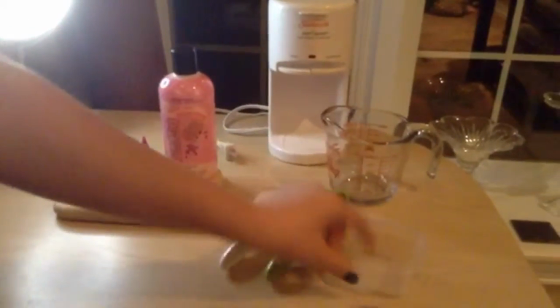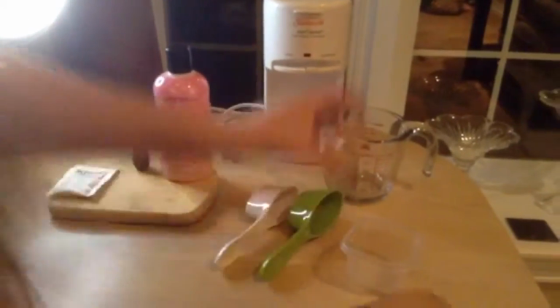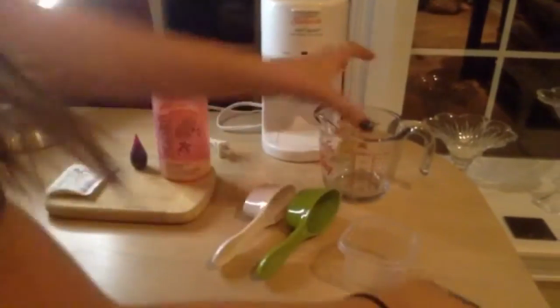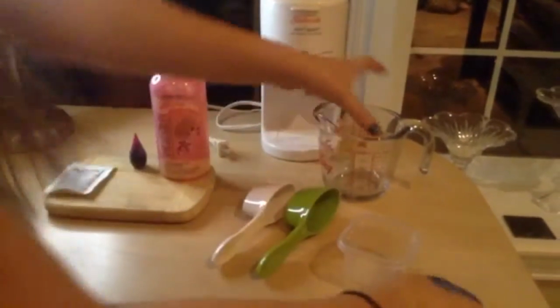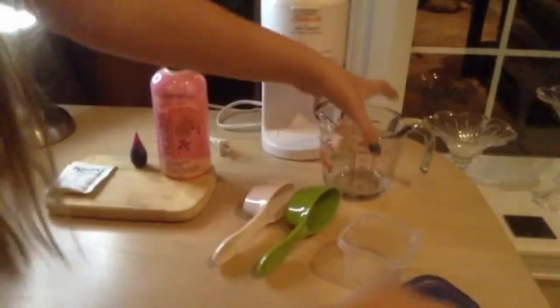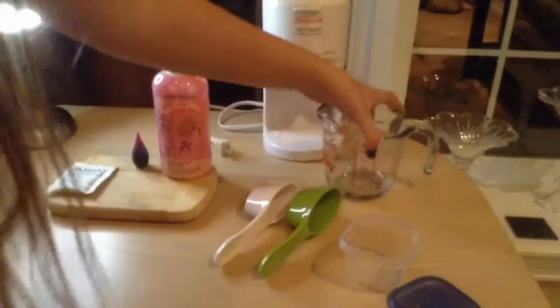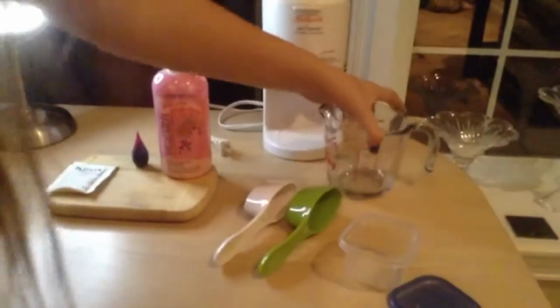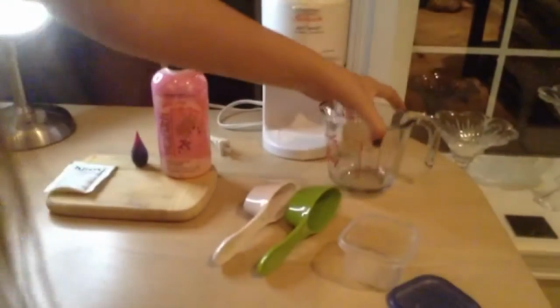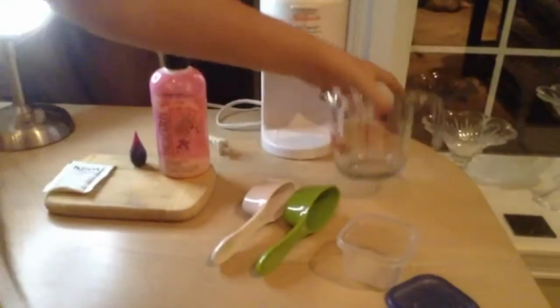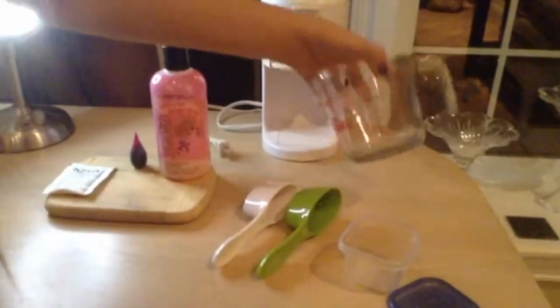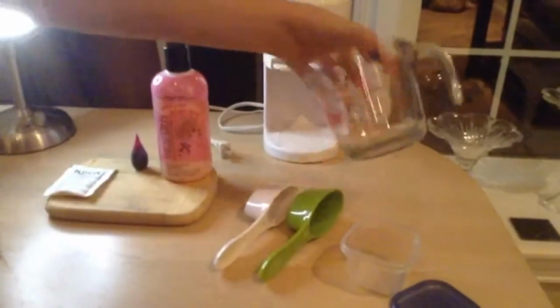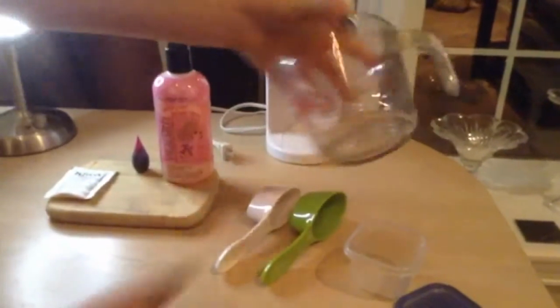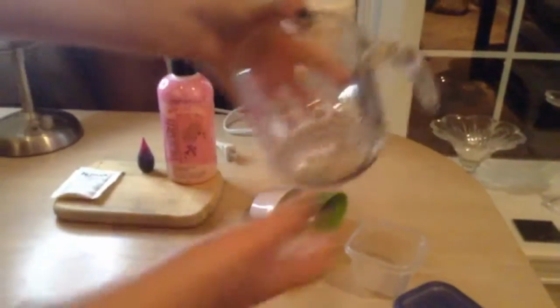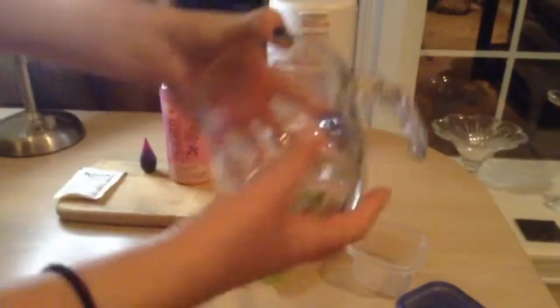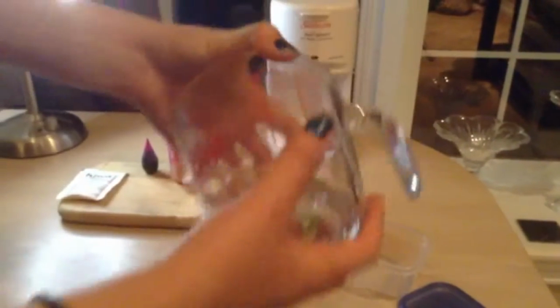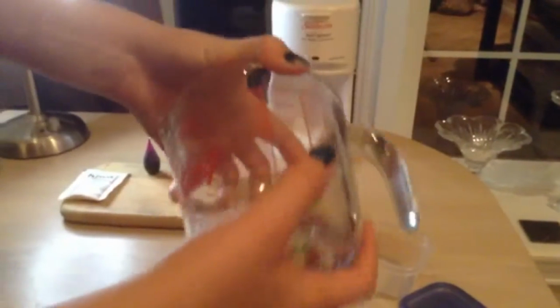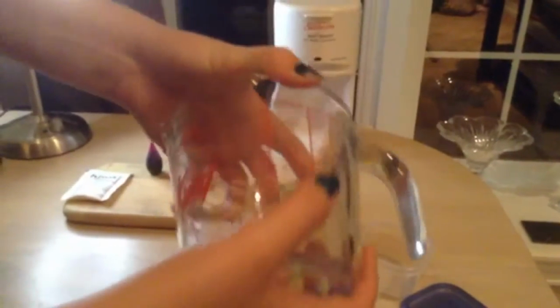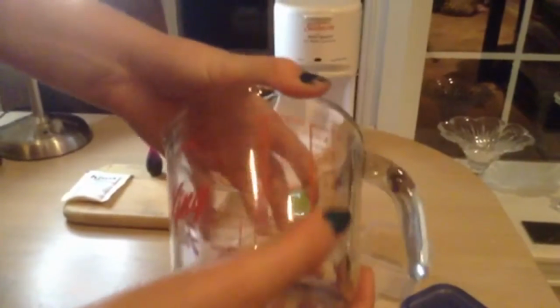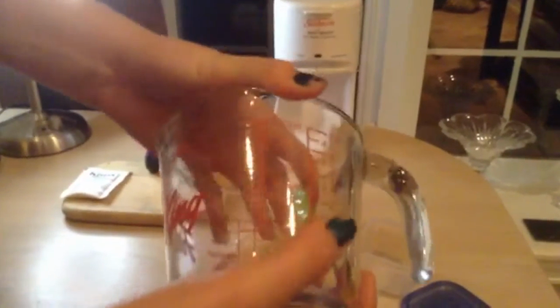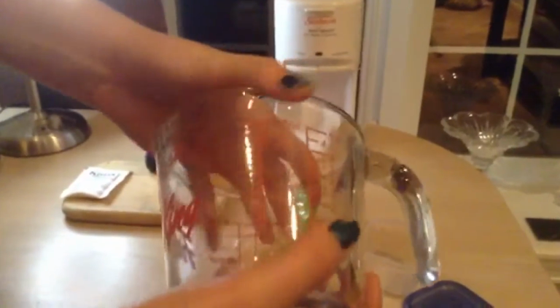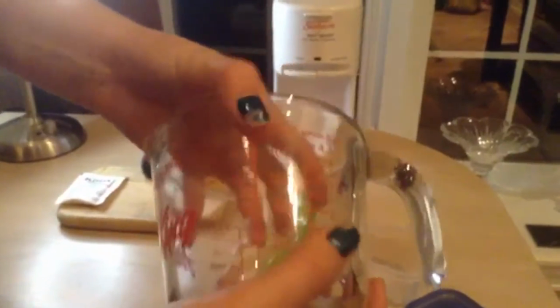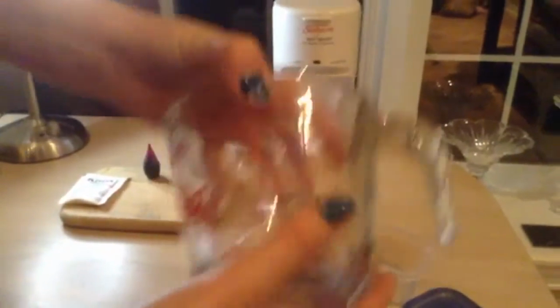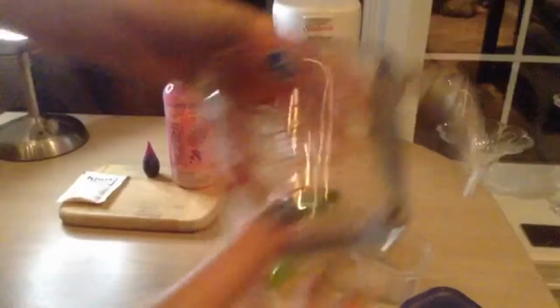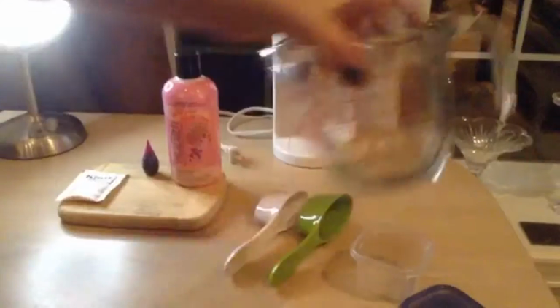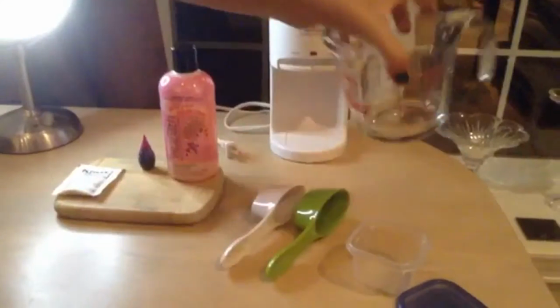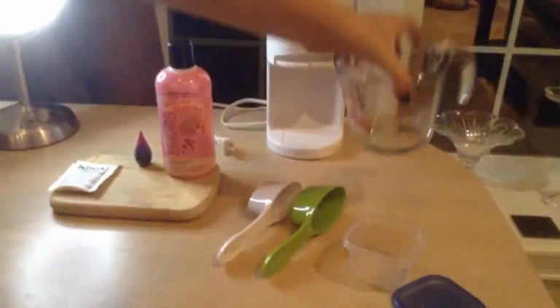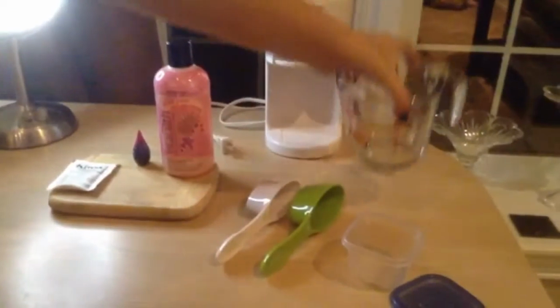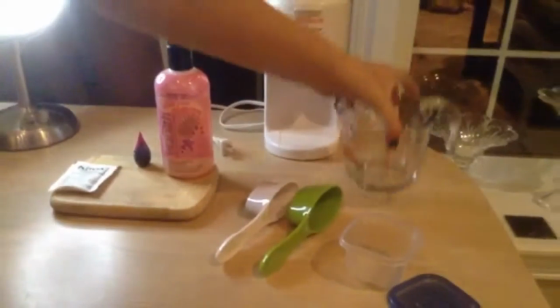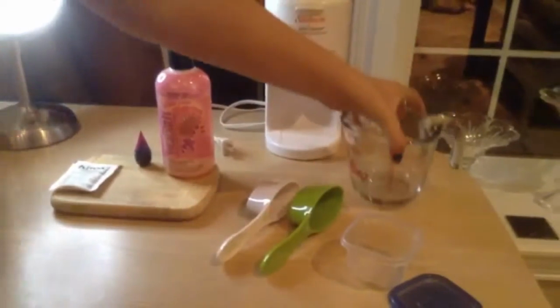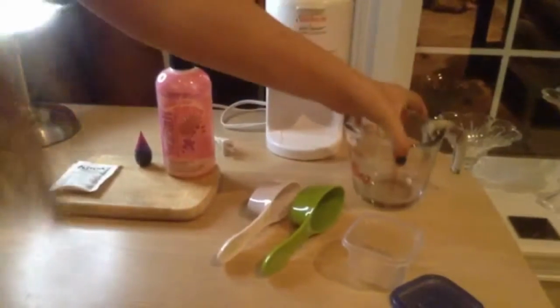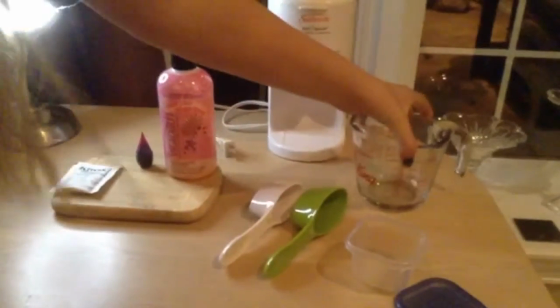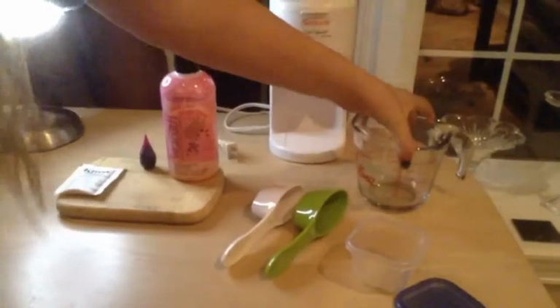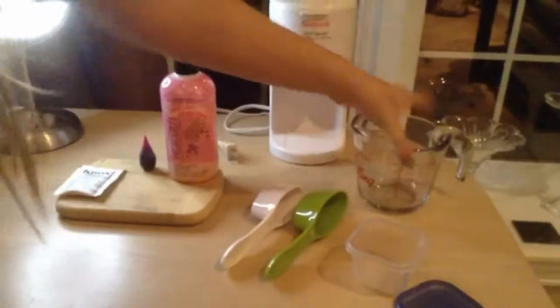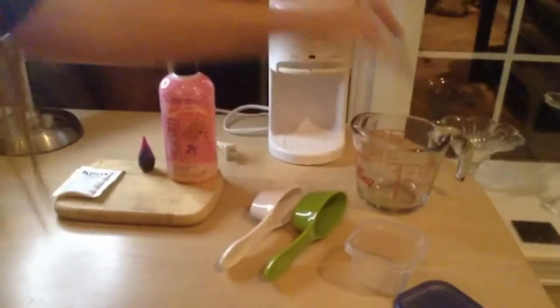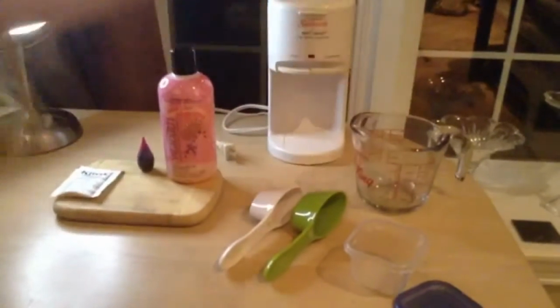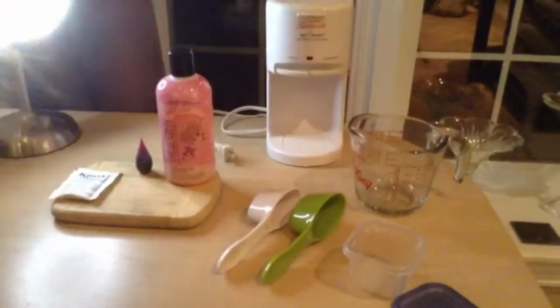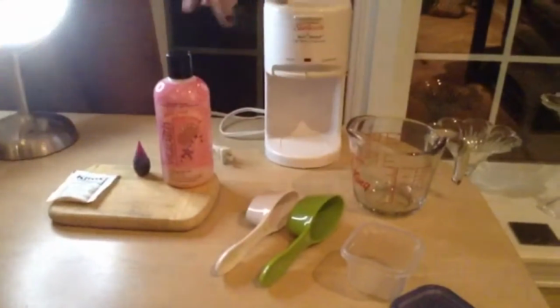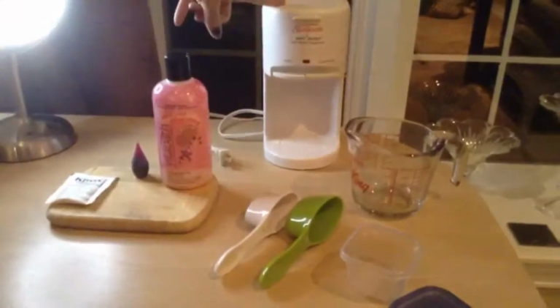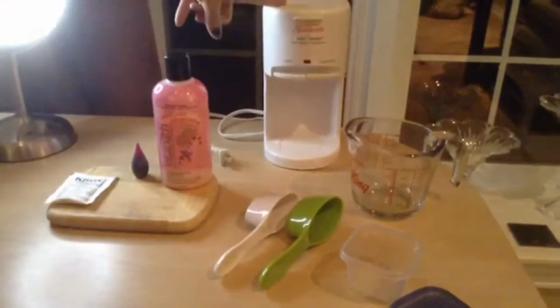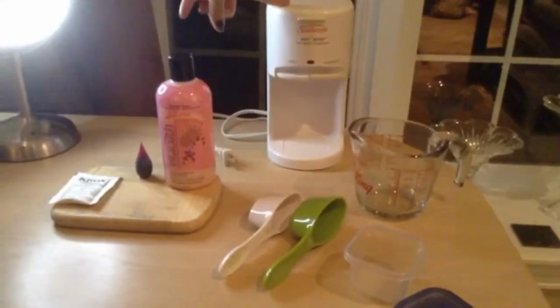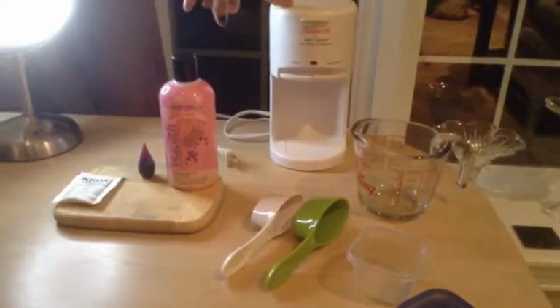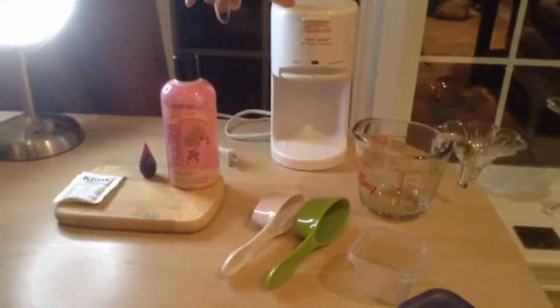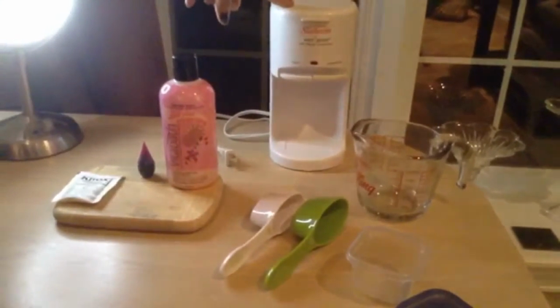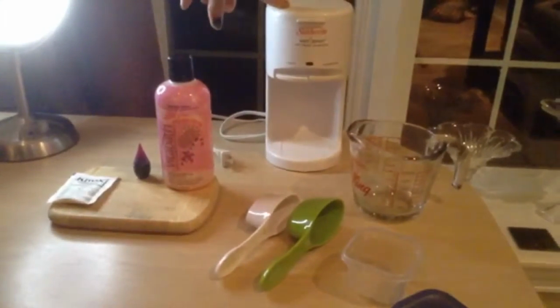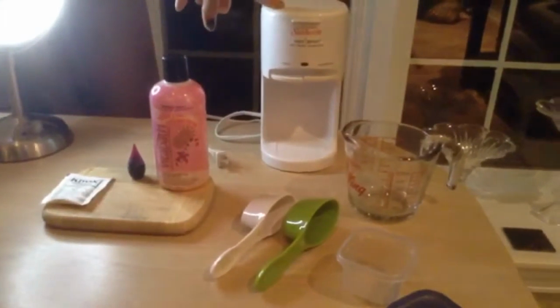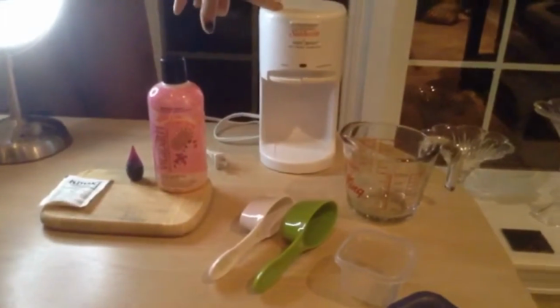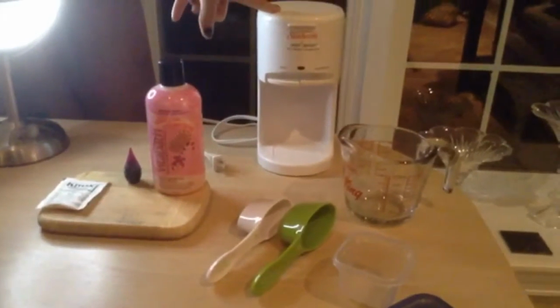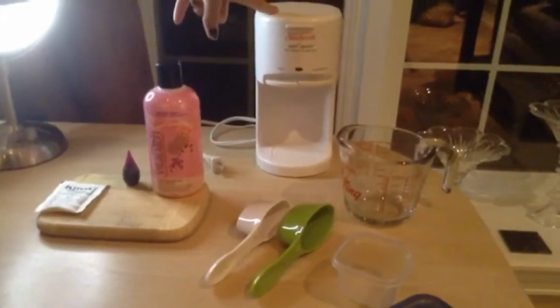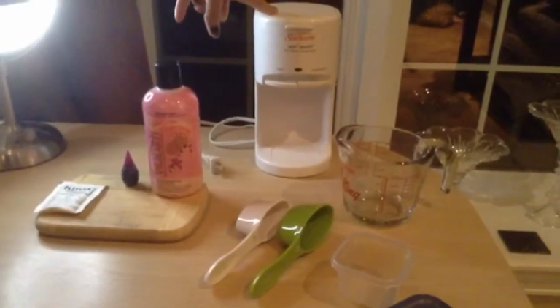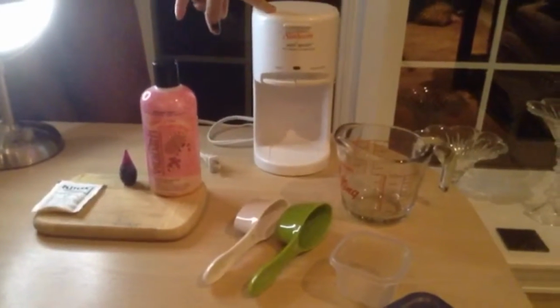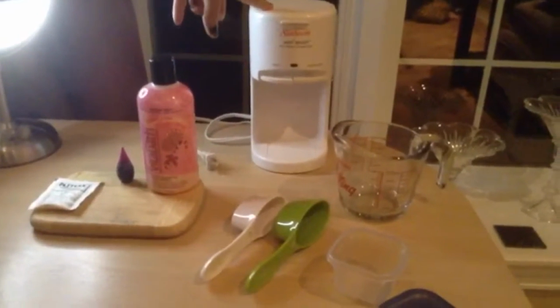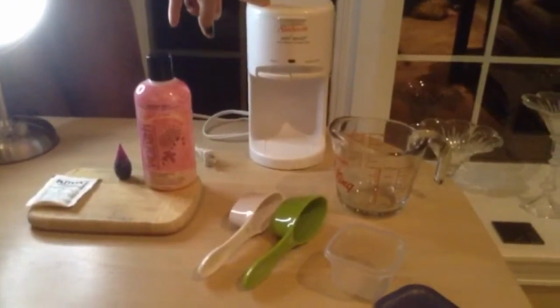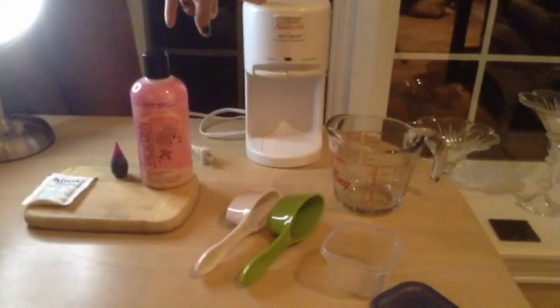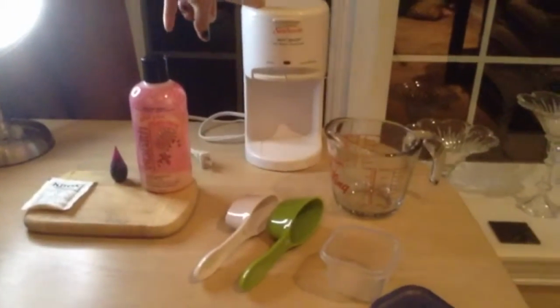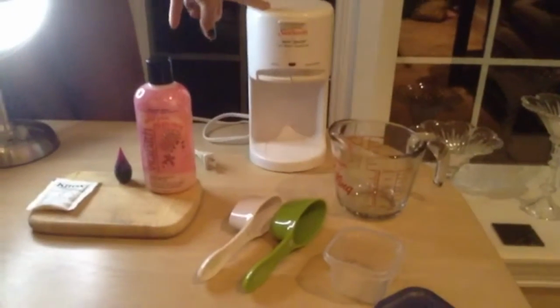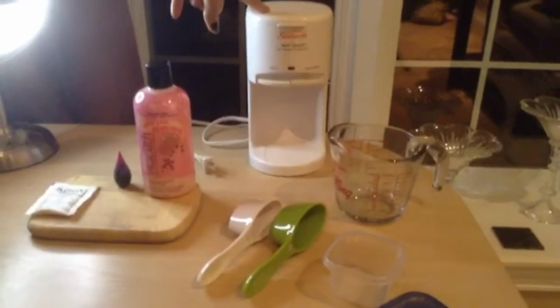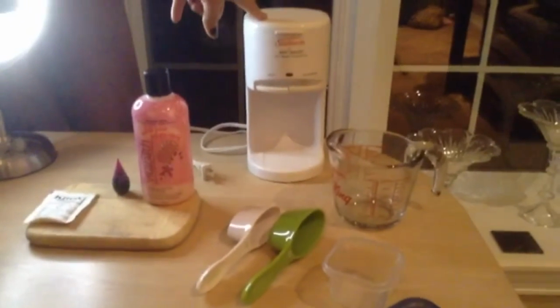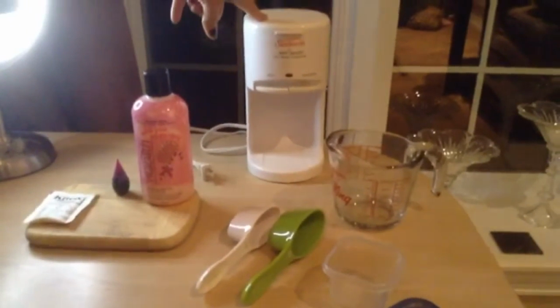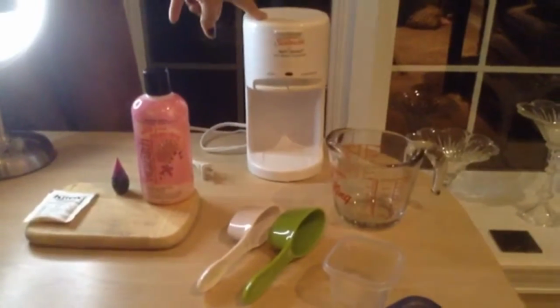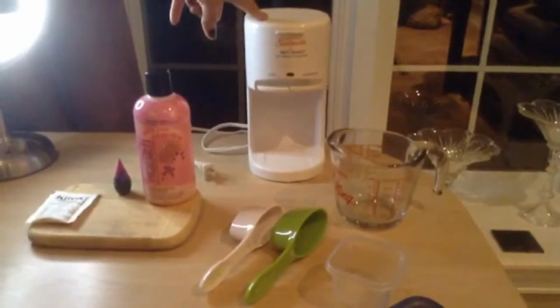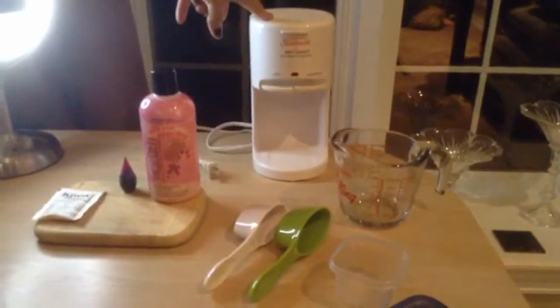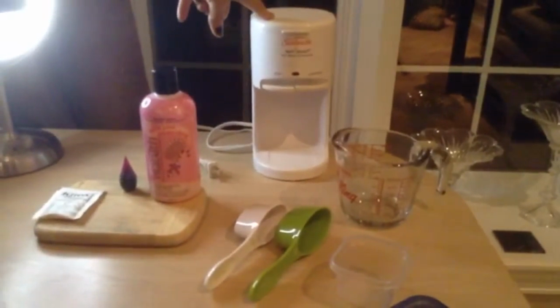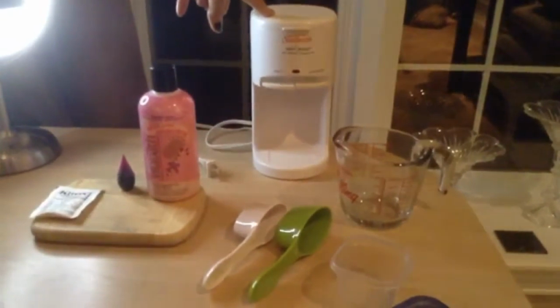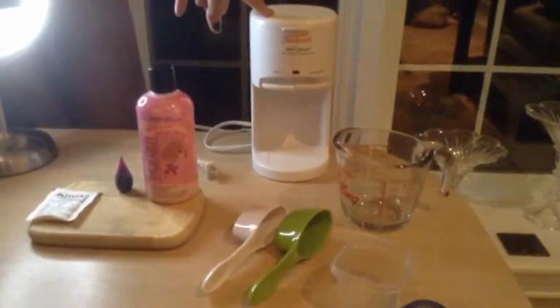You'll also need a glass container and something to boil water — we're using a hot shot for faster boiling results.